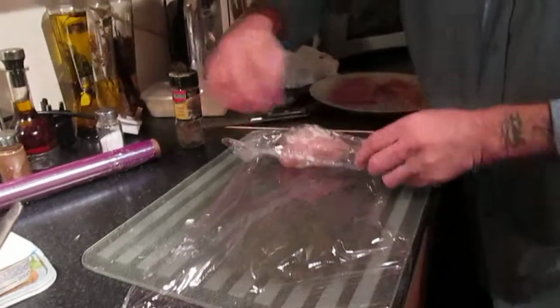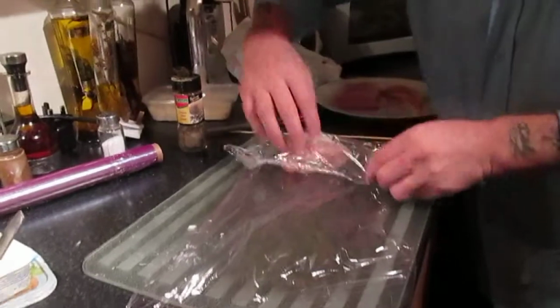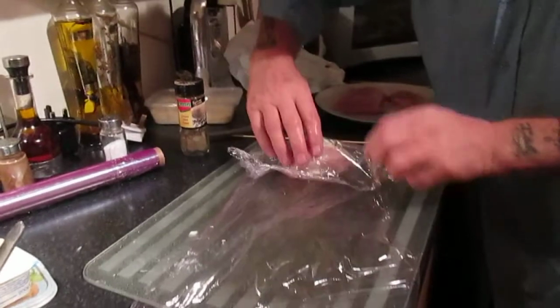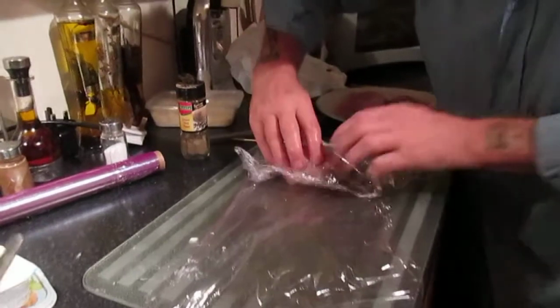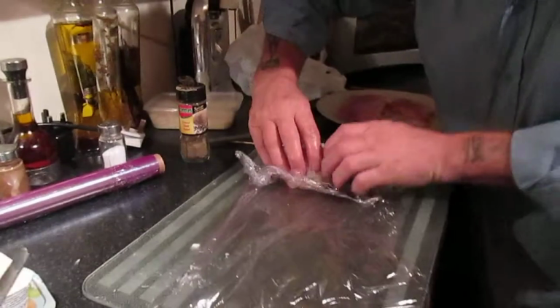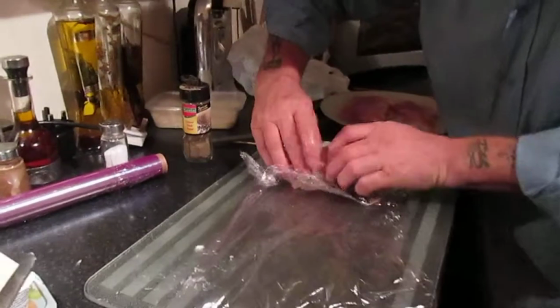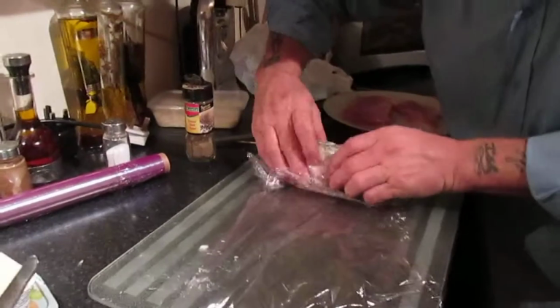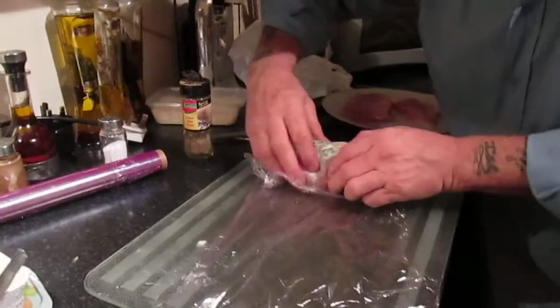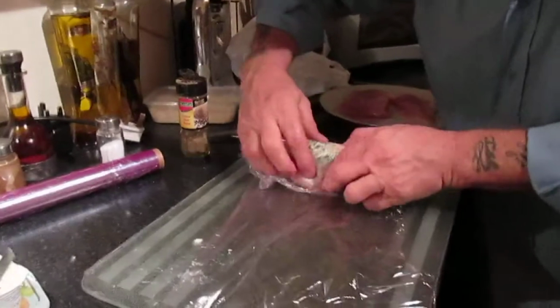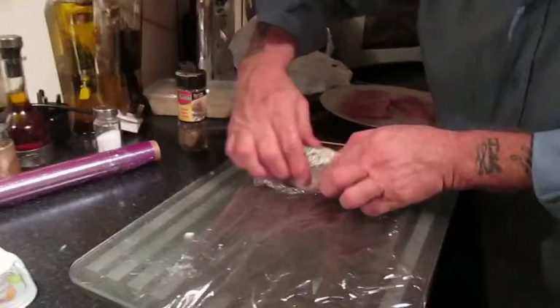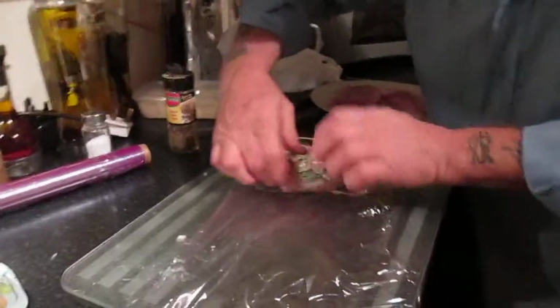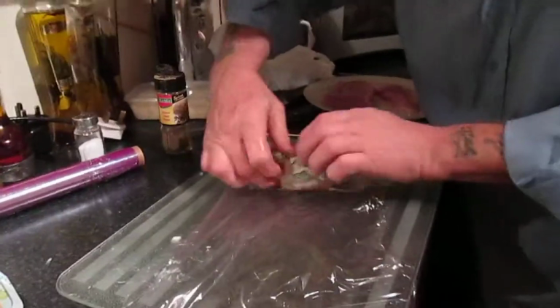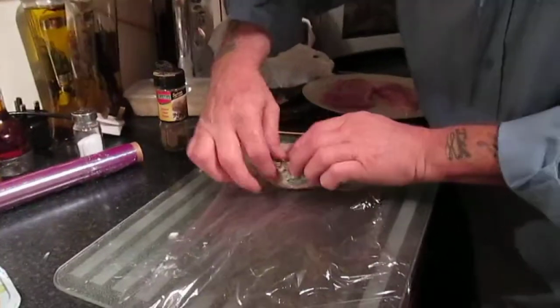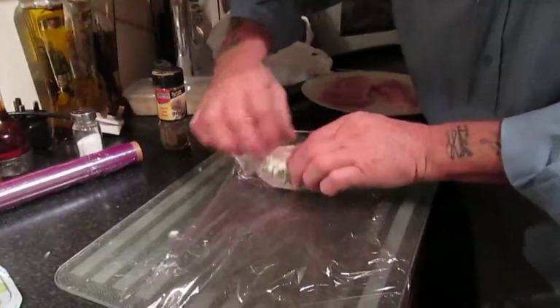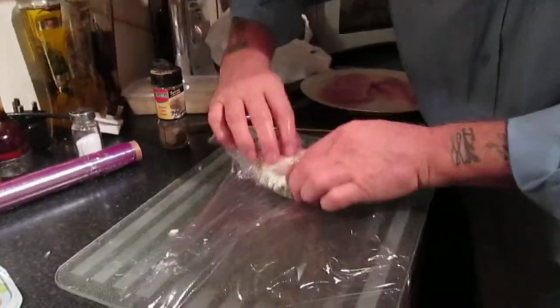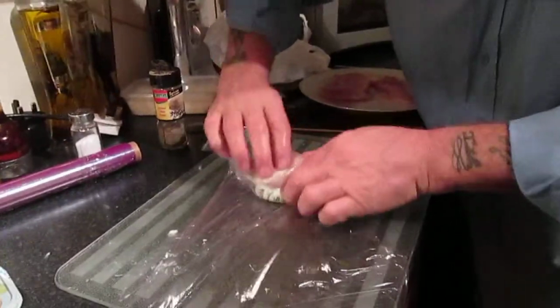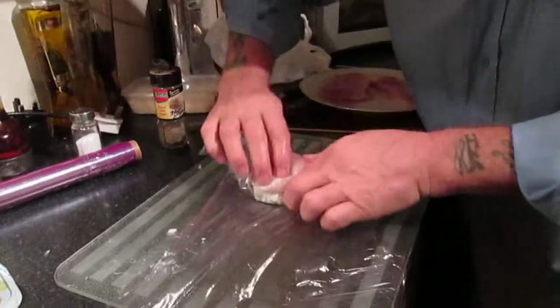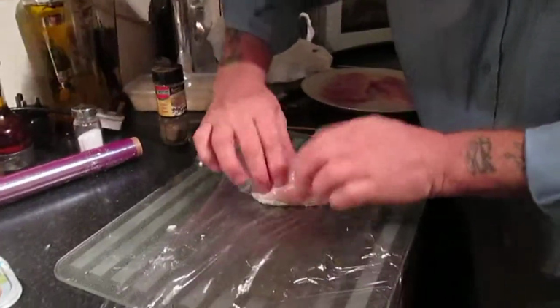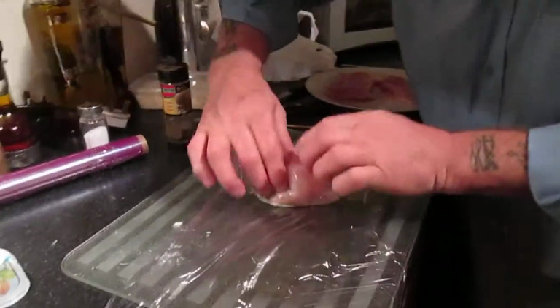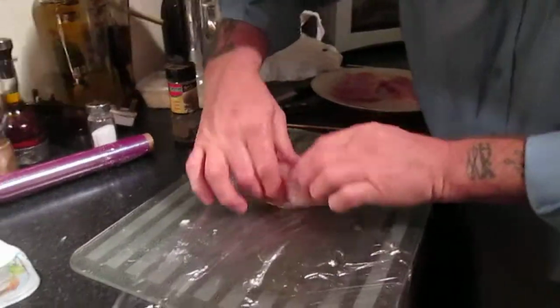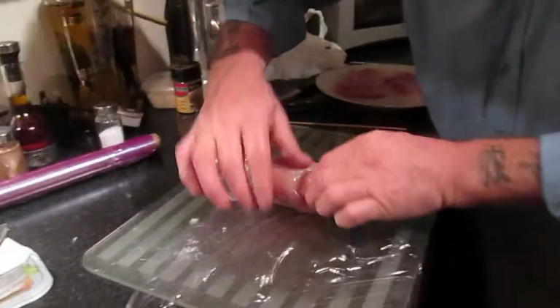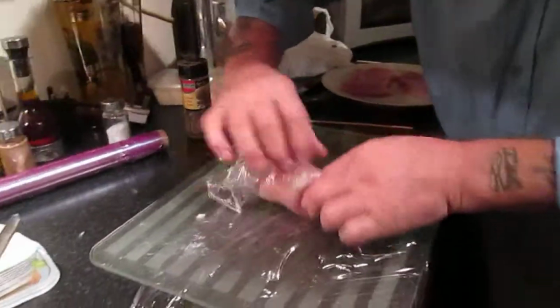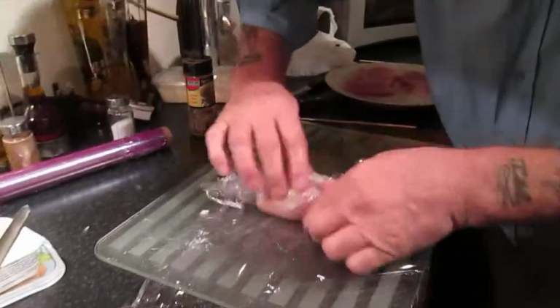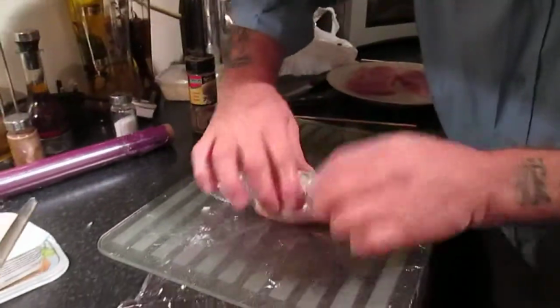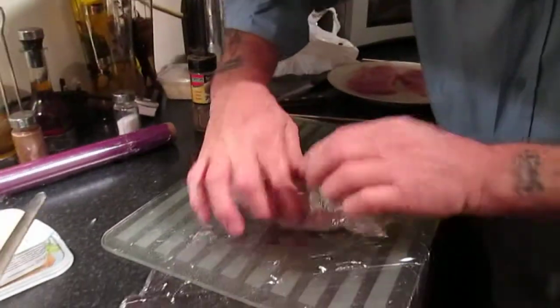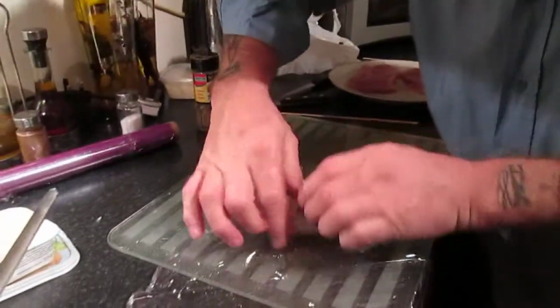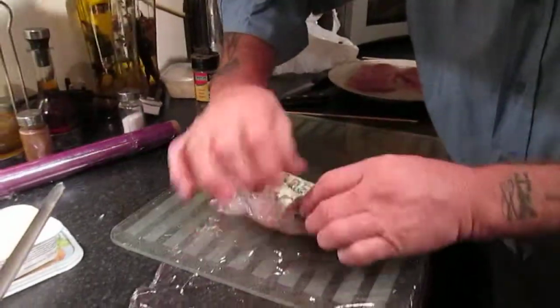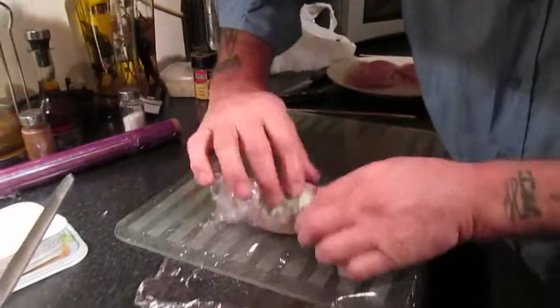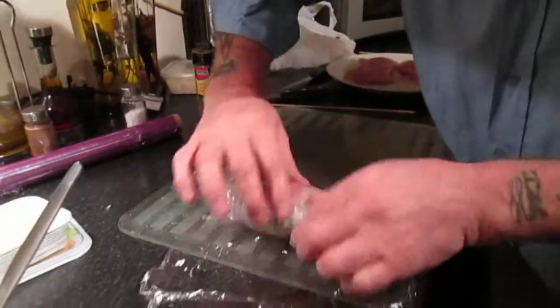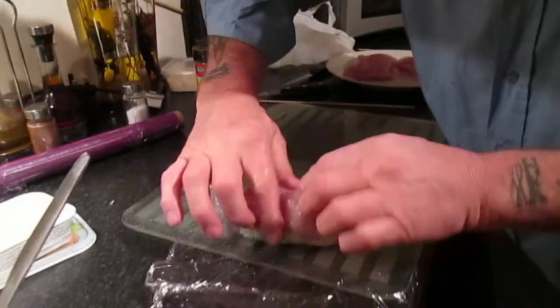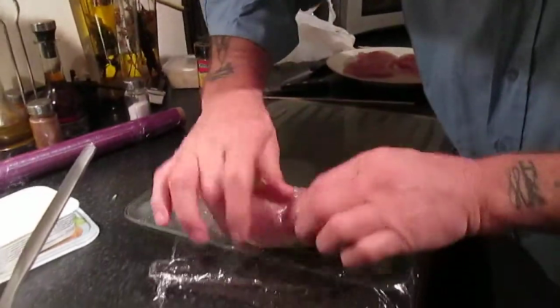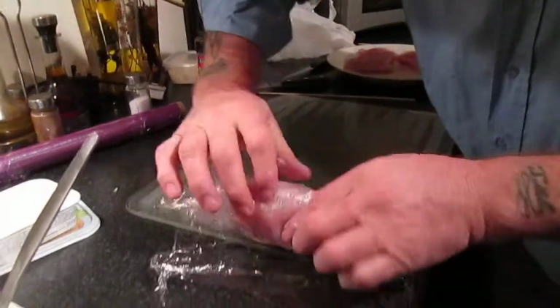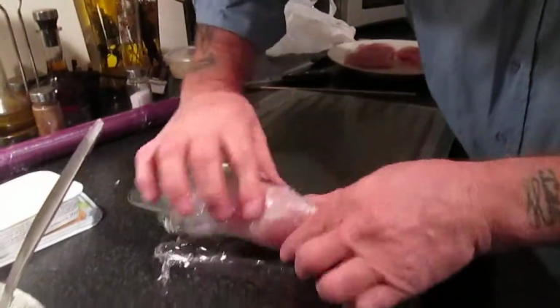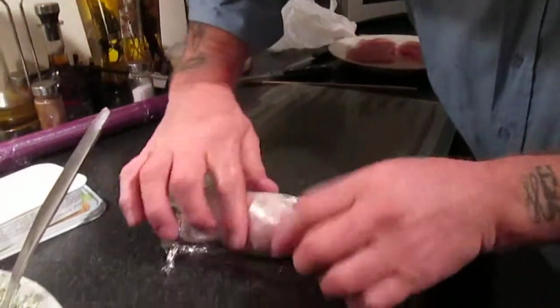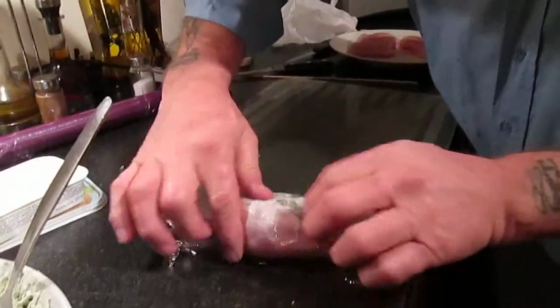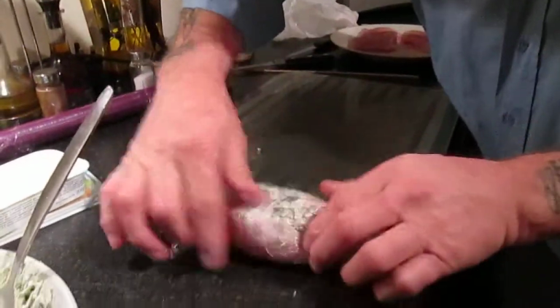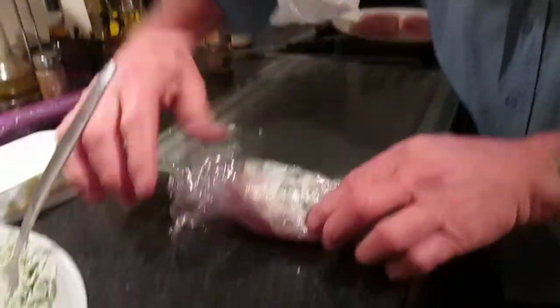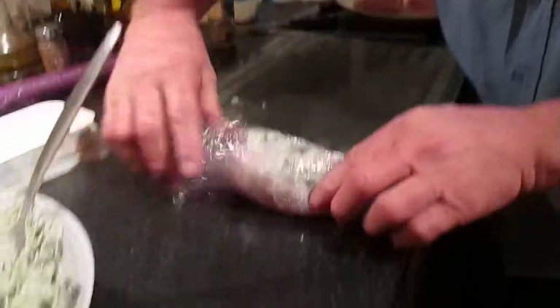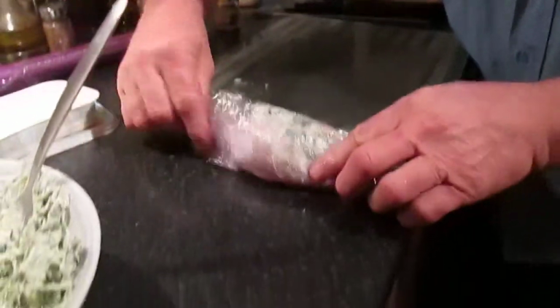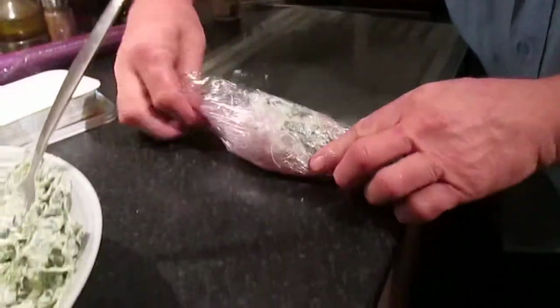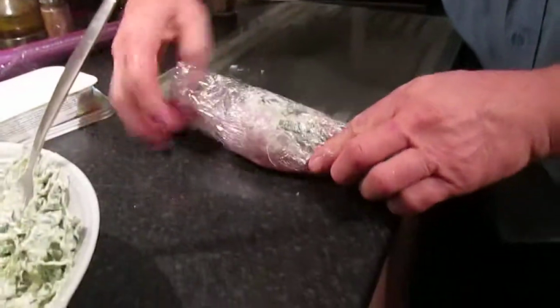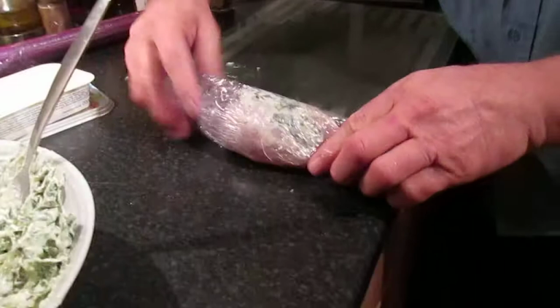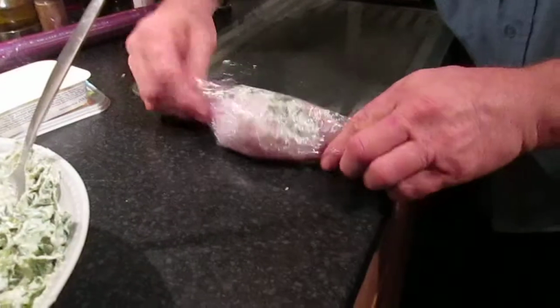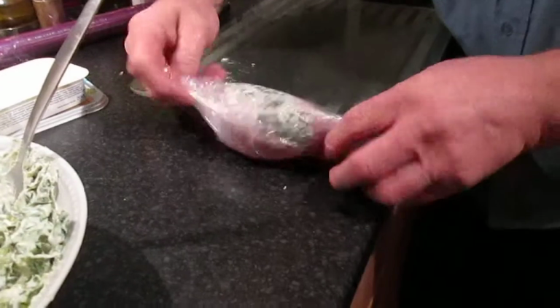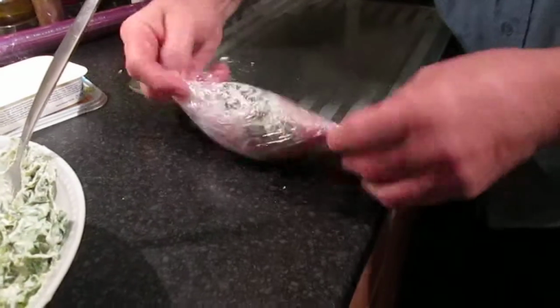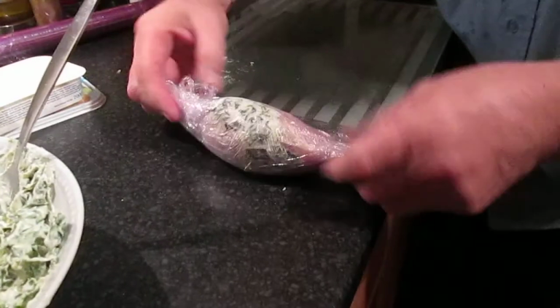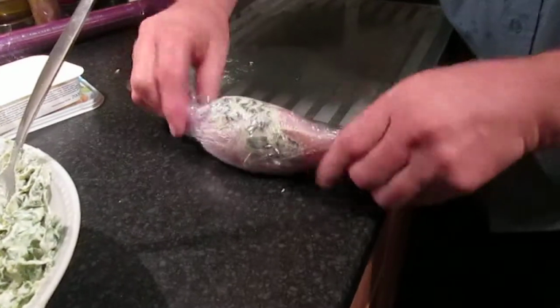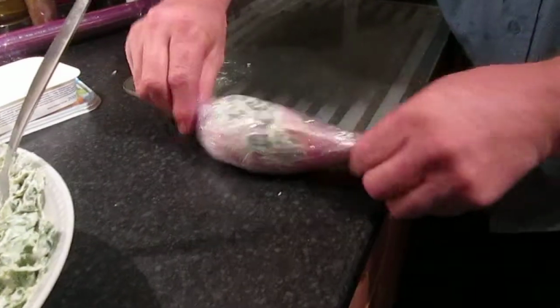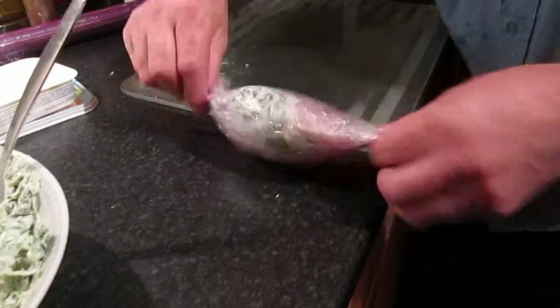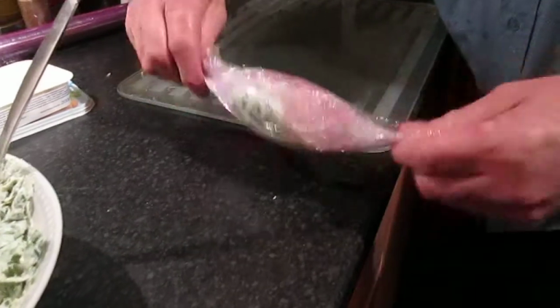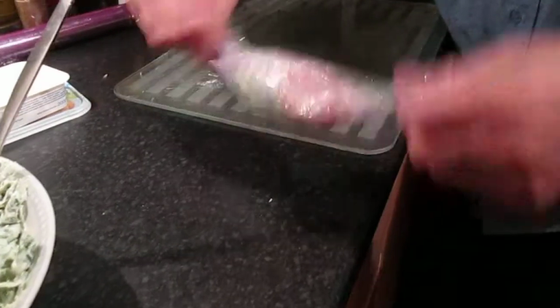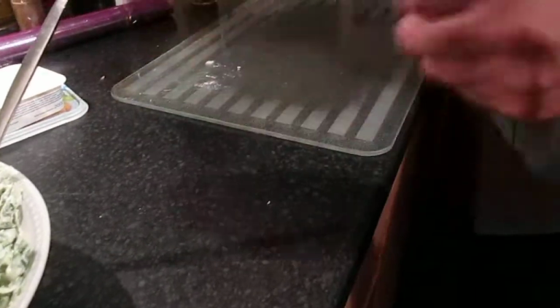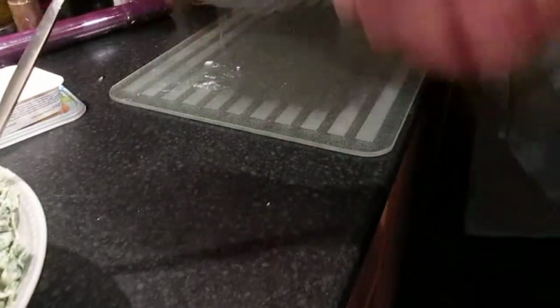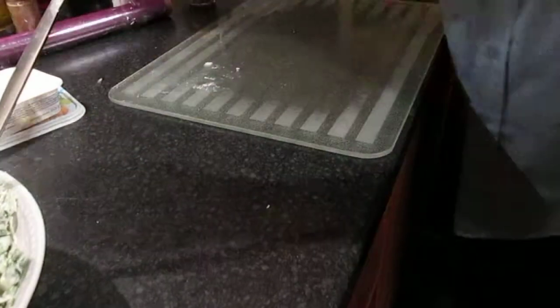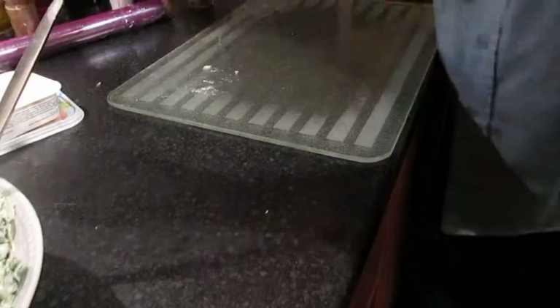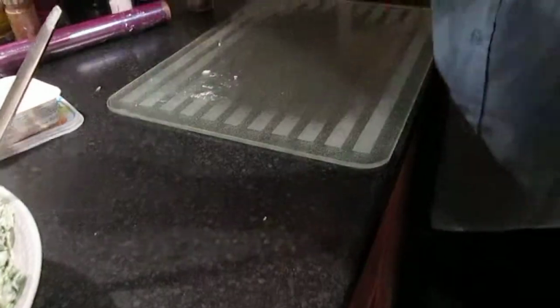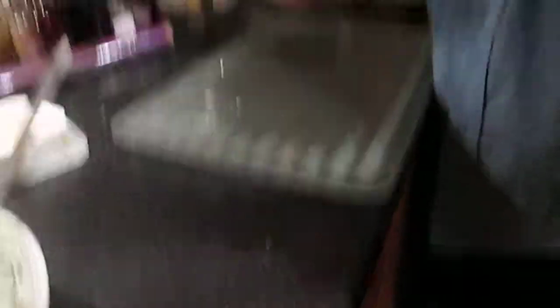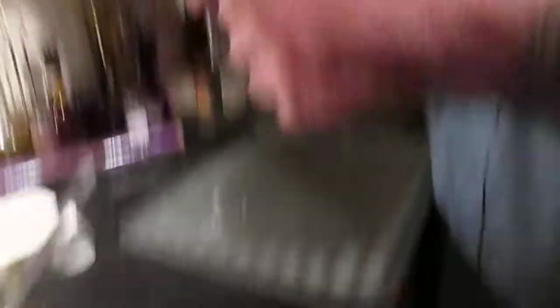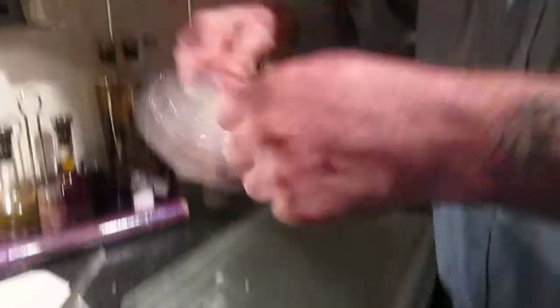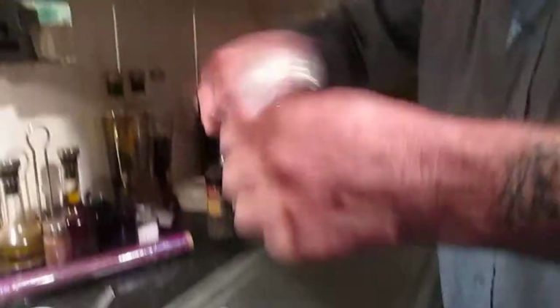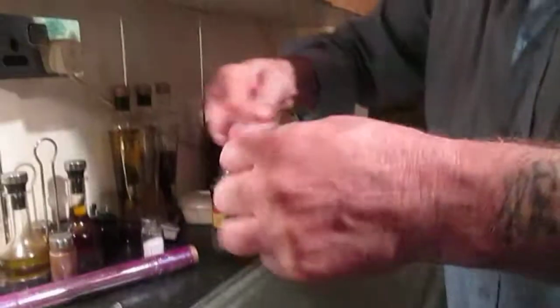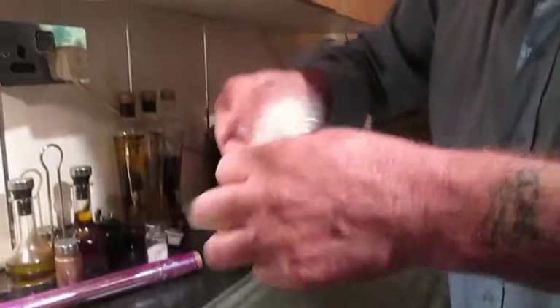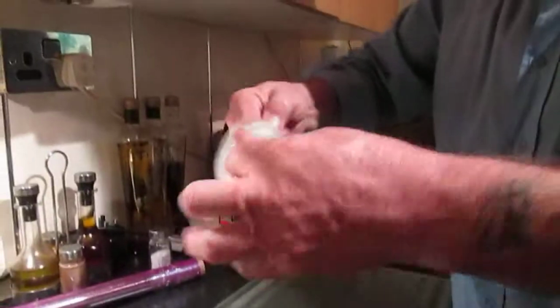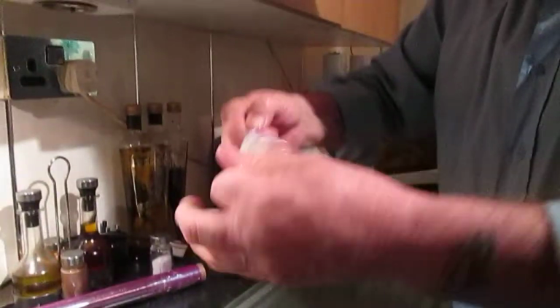Put that in like that, wrap it up fairly tight, and with the ends just give it a twirl like that.